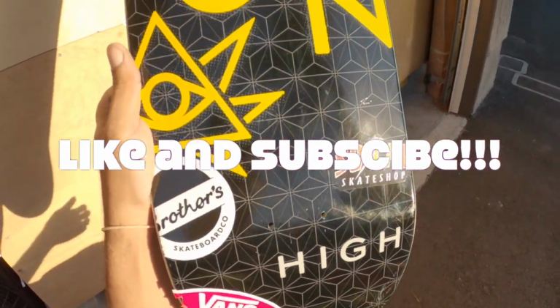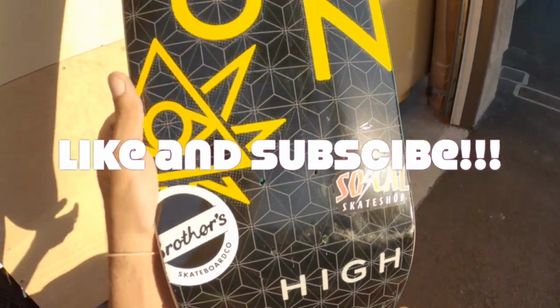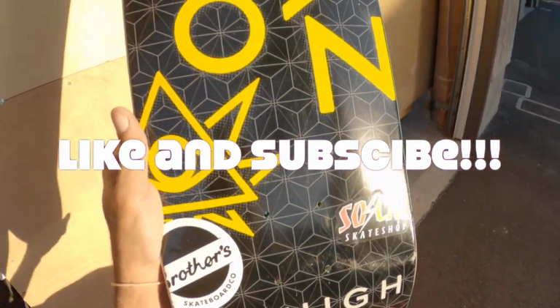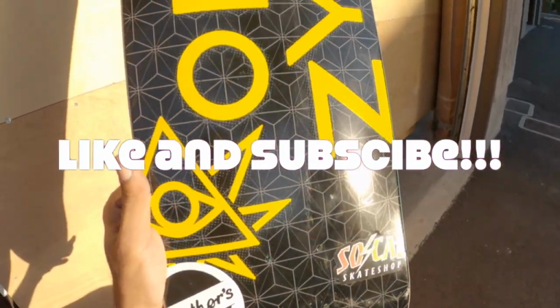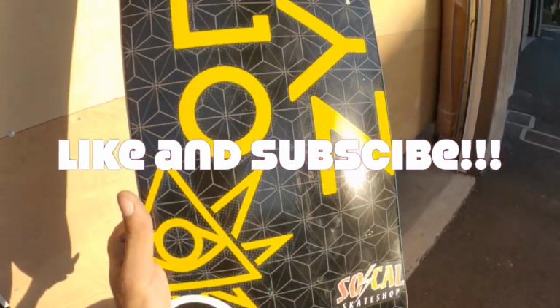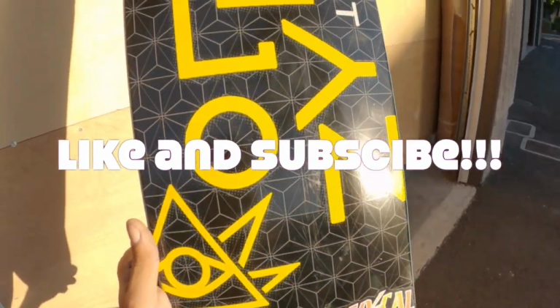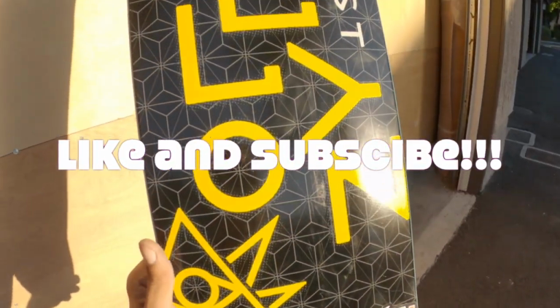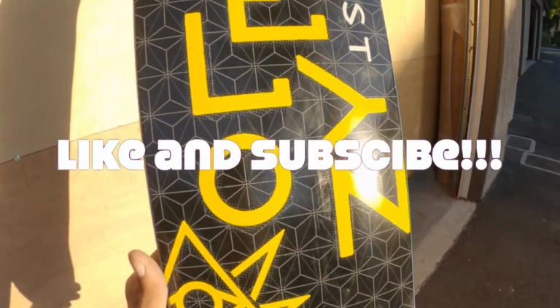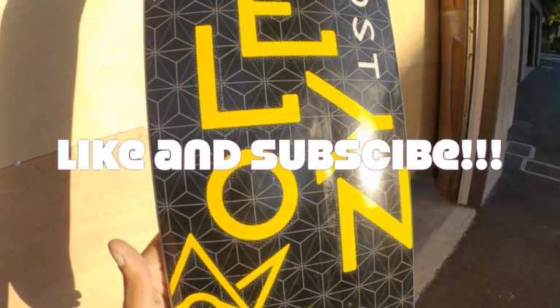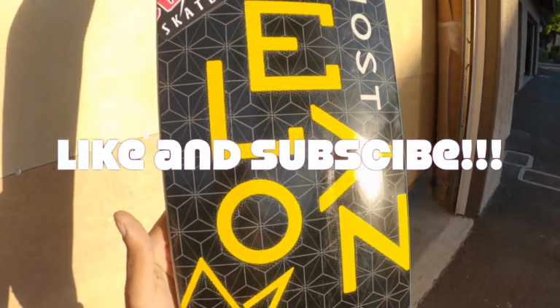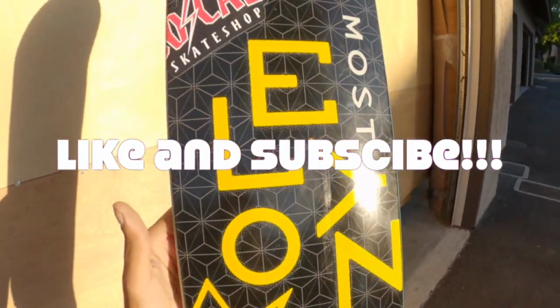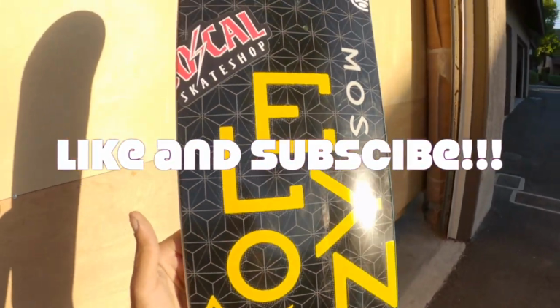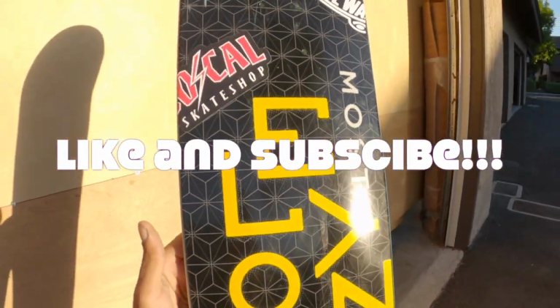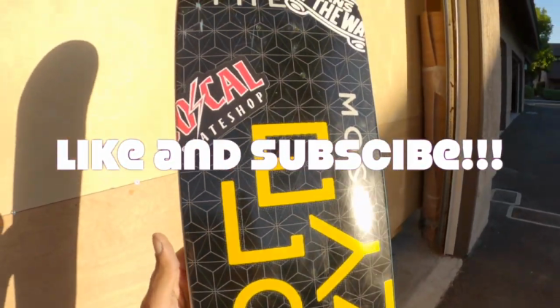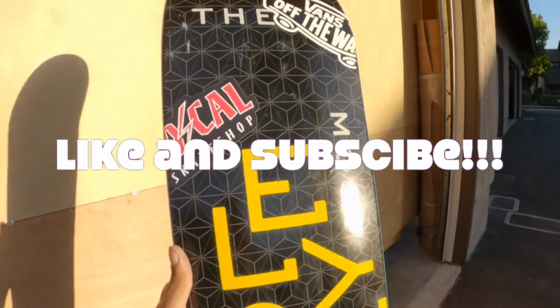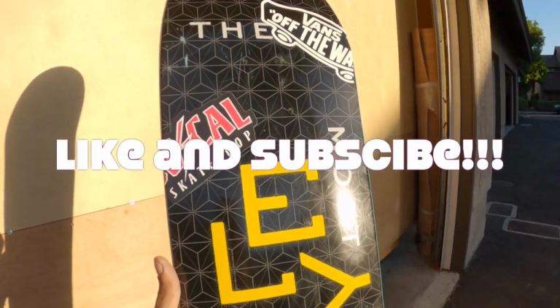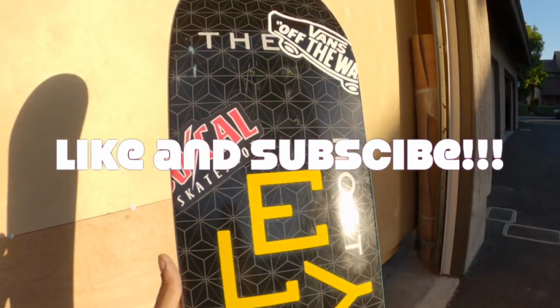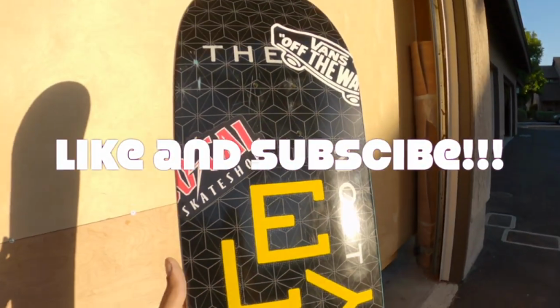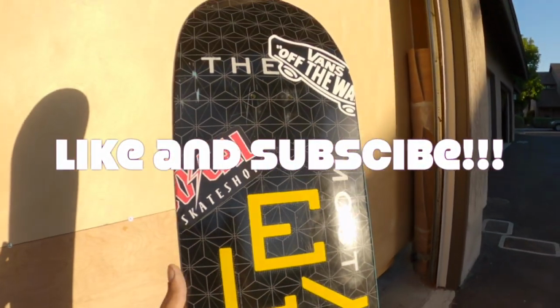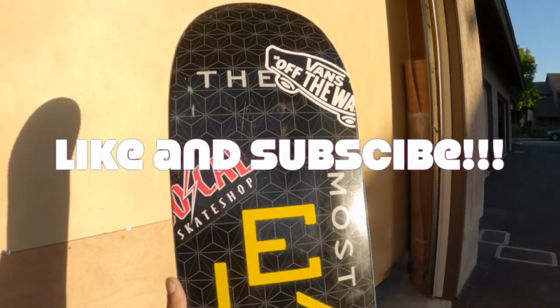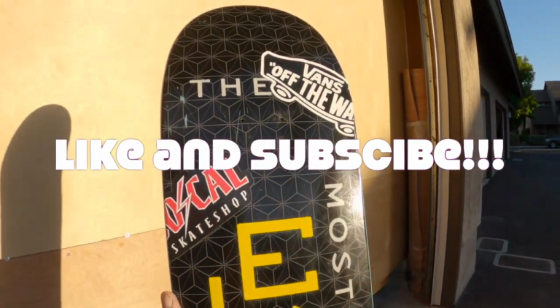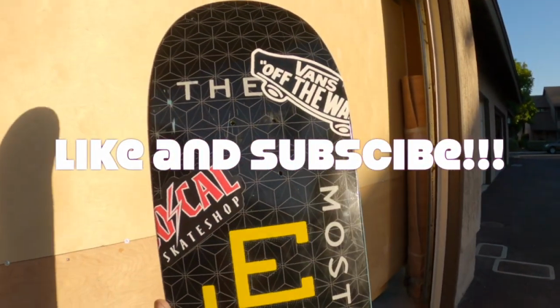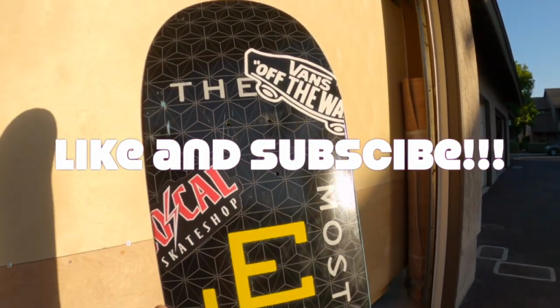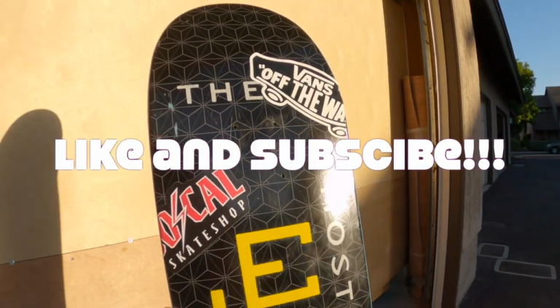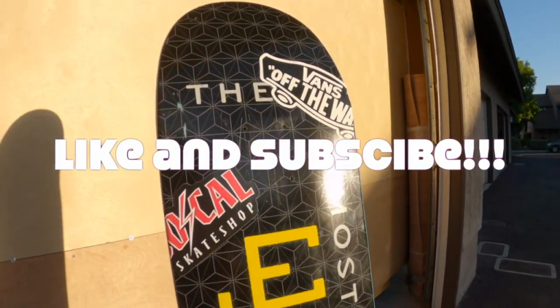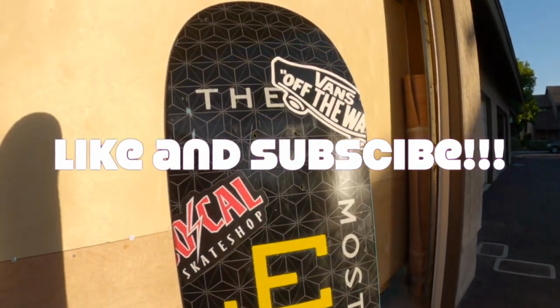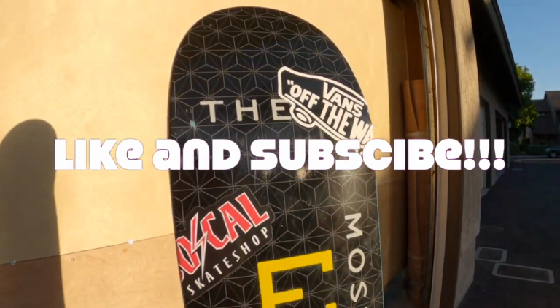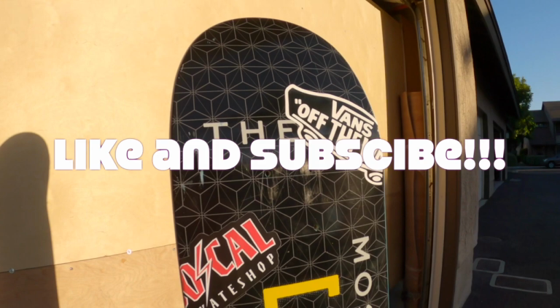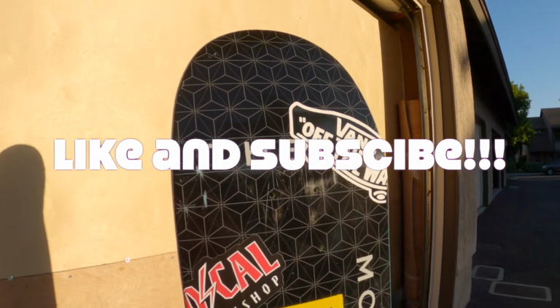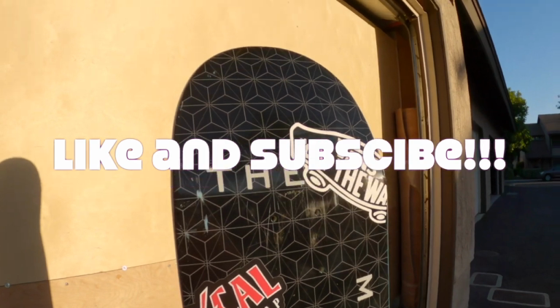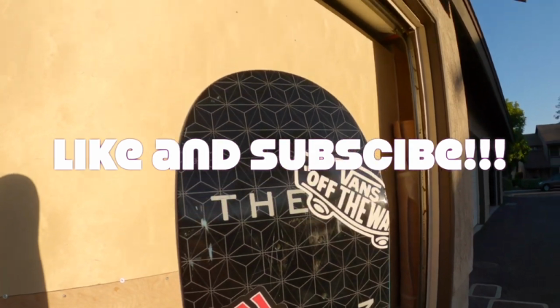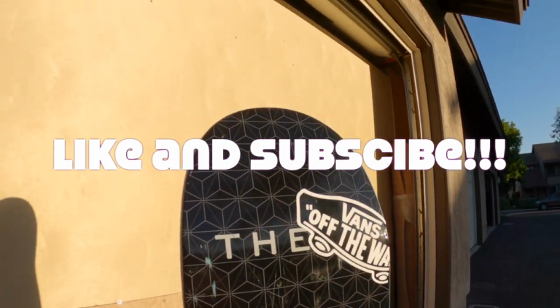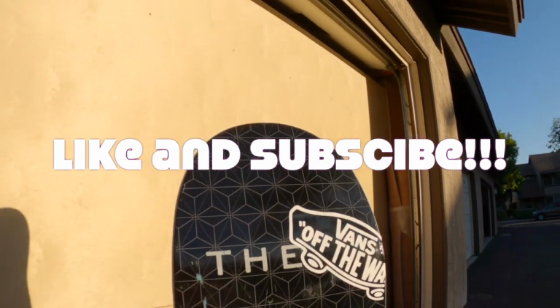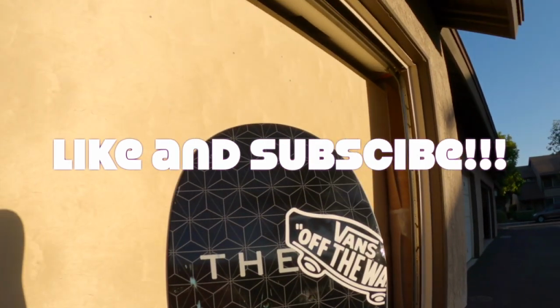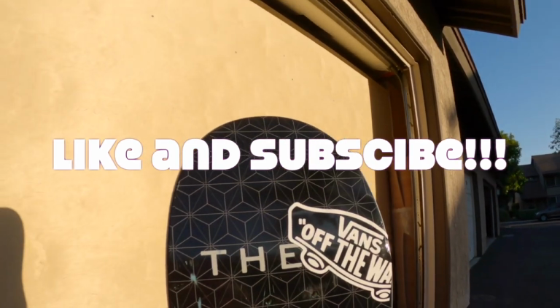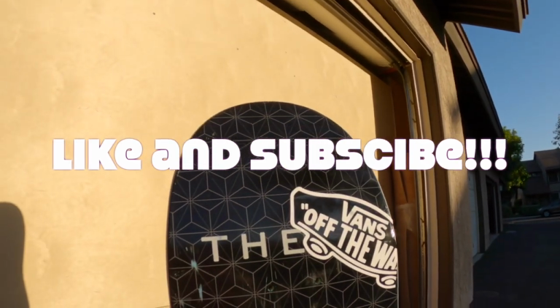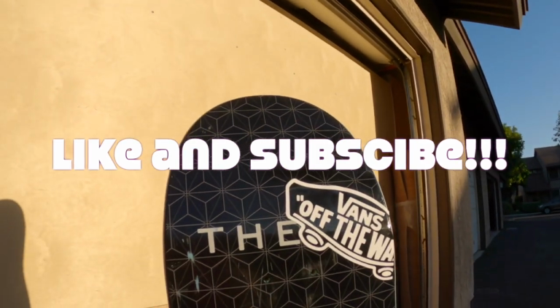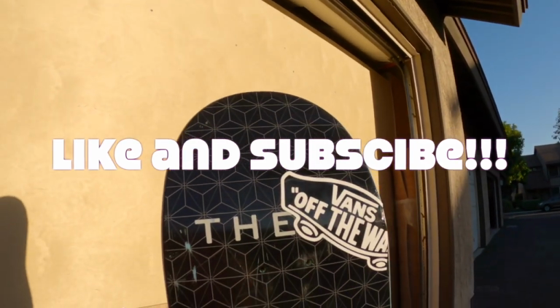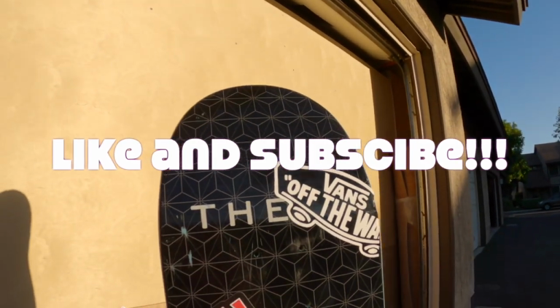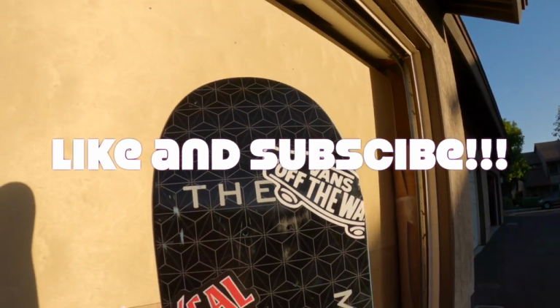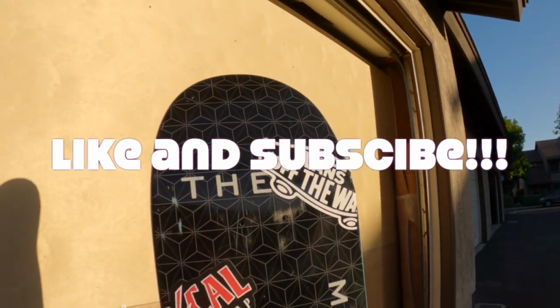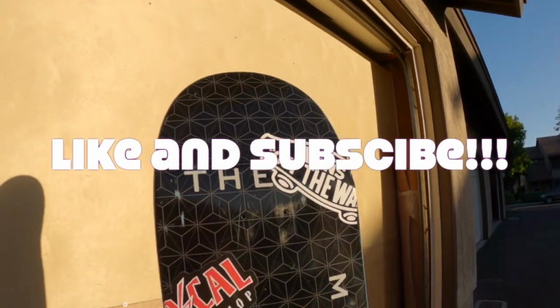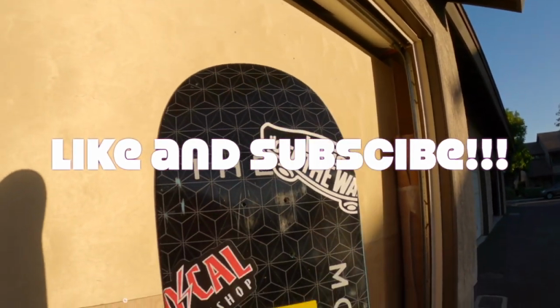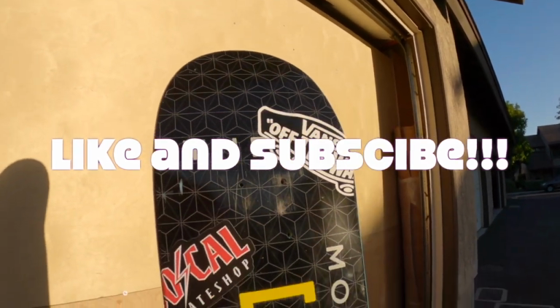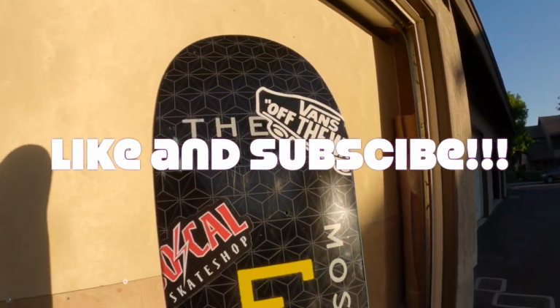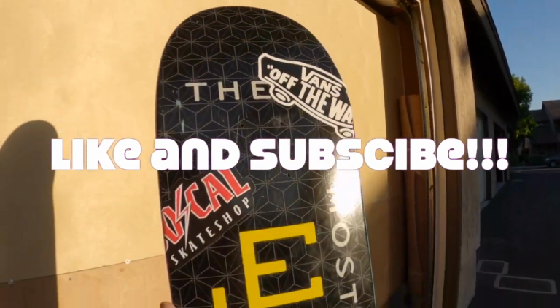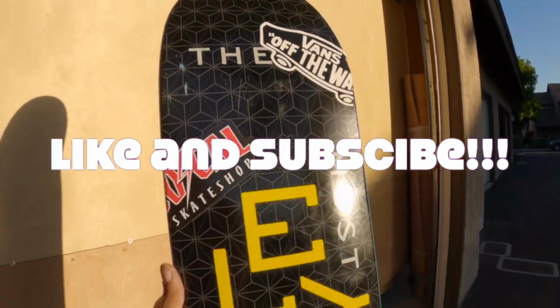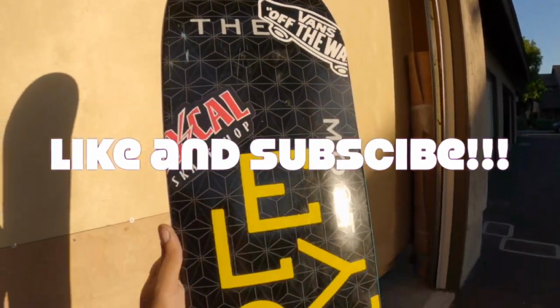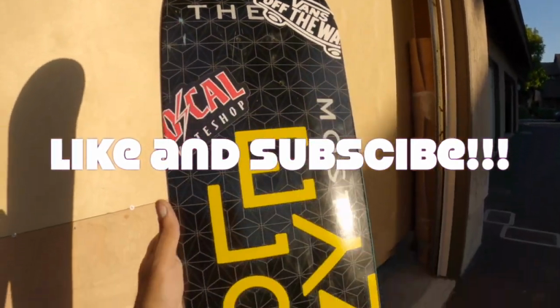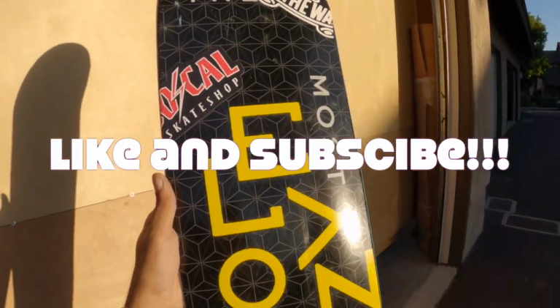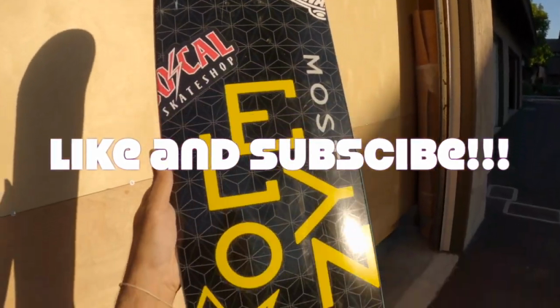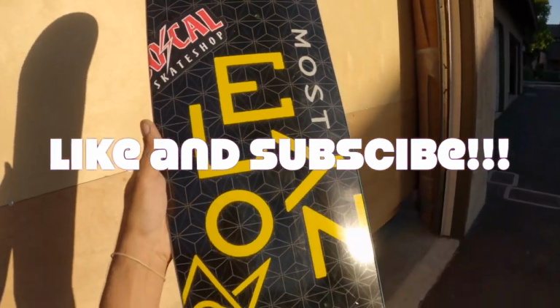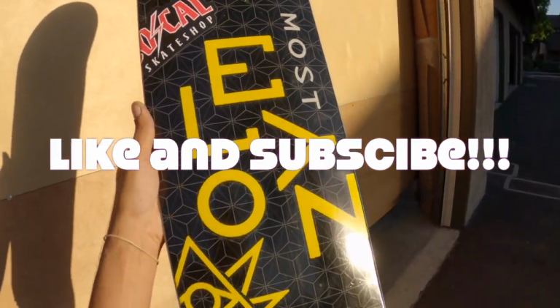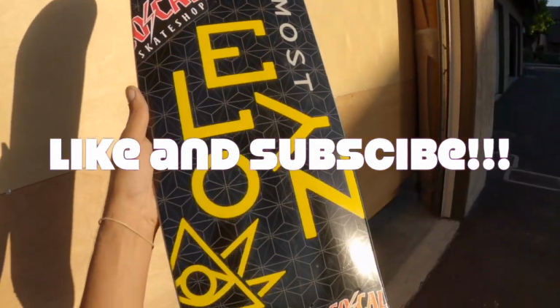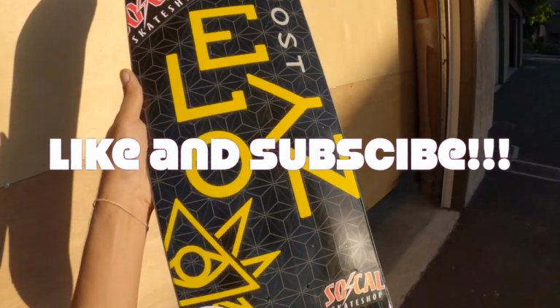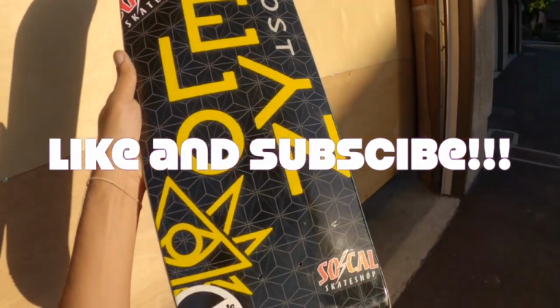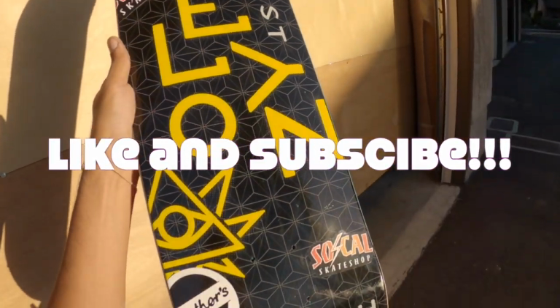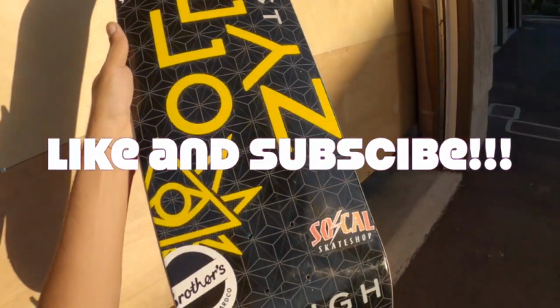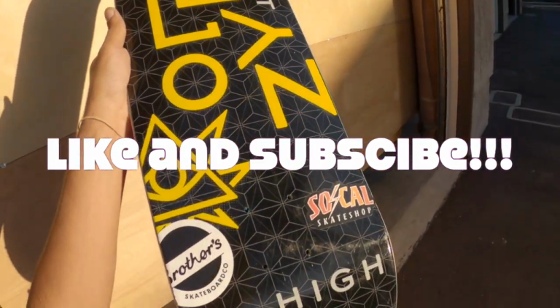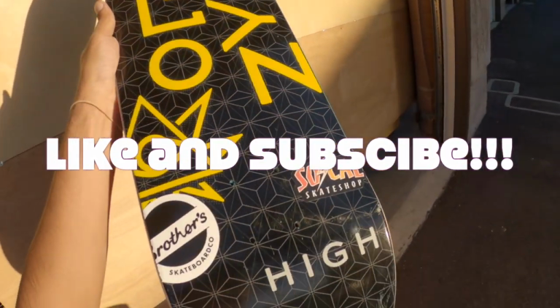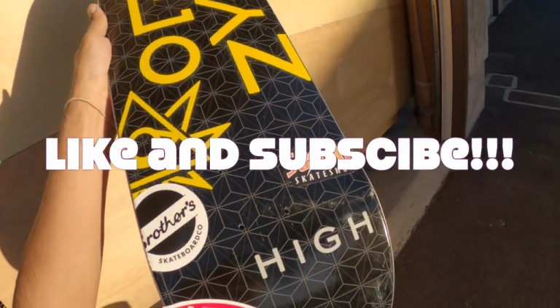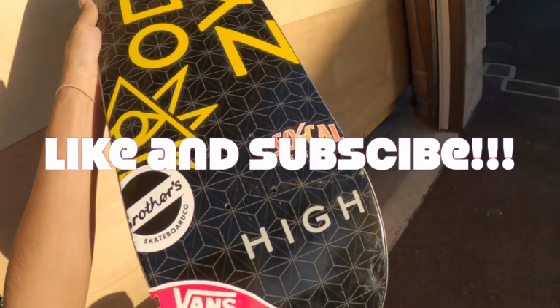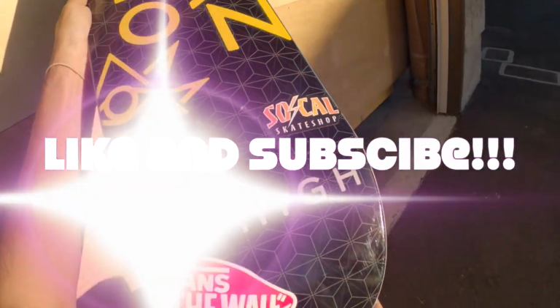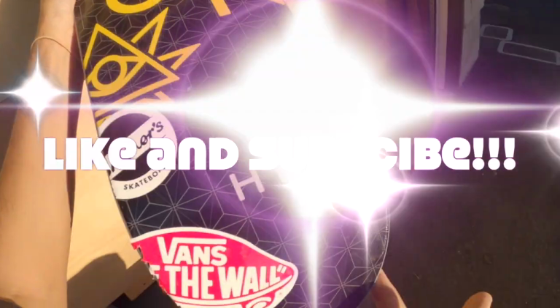Thanks for watching this video. Make sure you like, subscribe, and comment — let me know what other stuff you guys want to see. Have a good one!